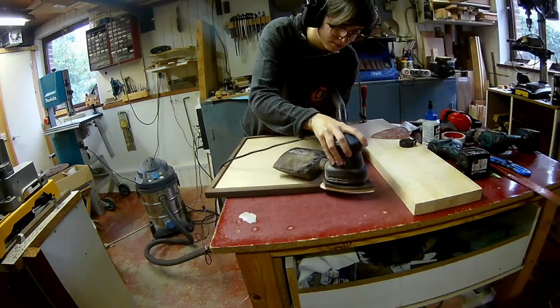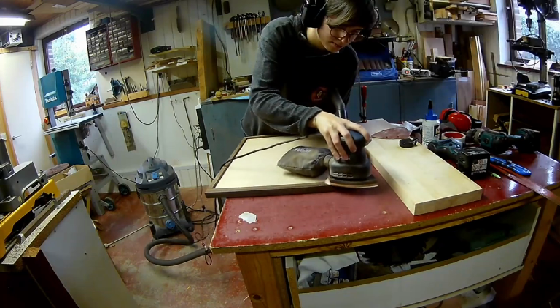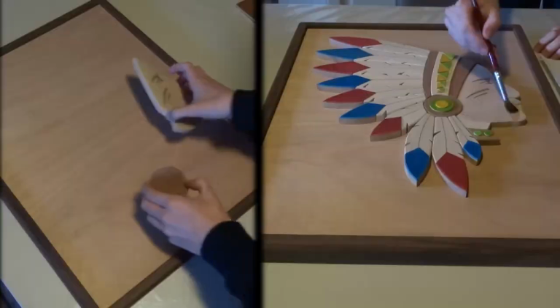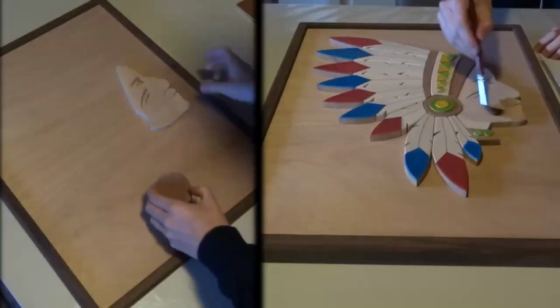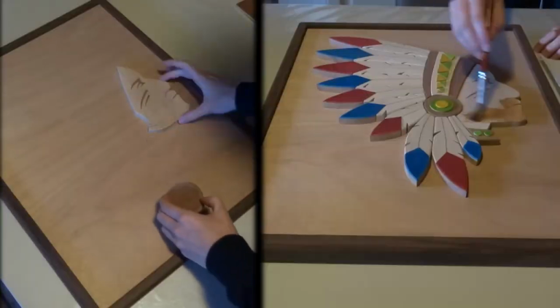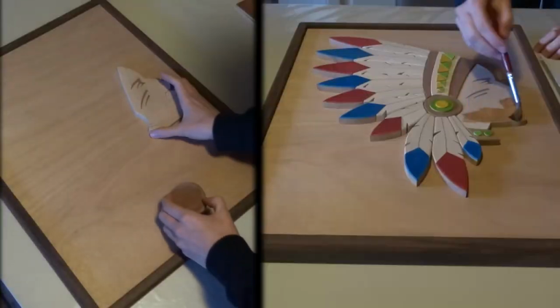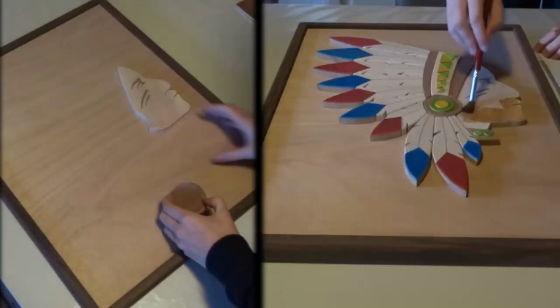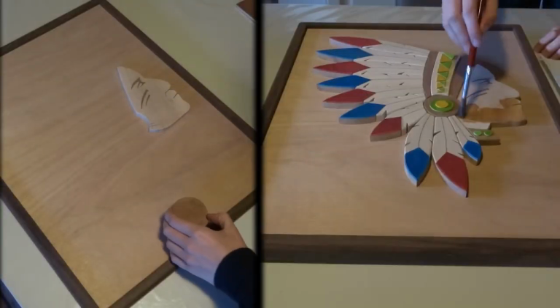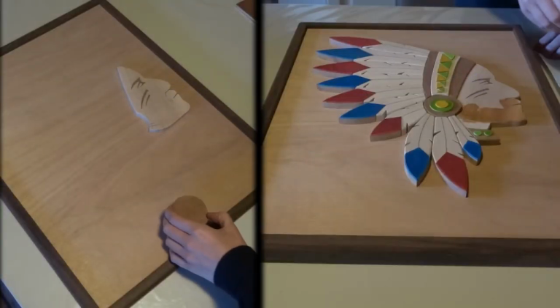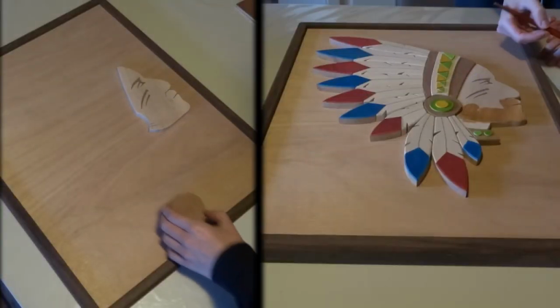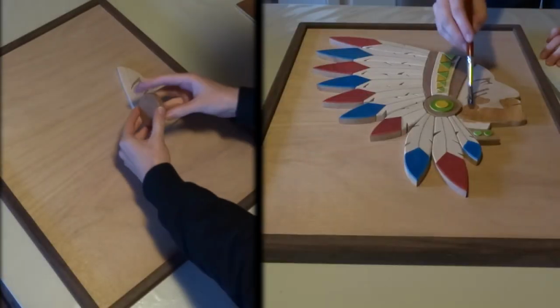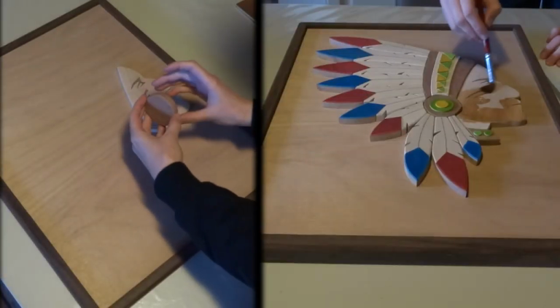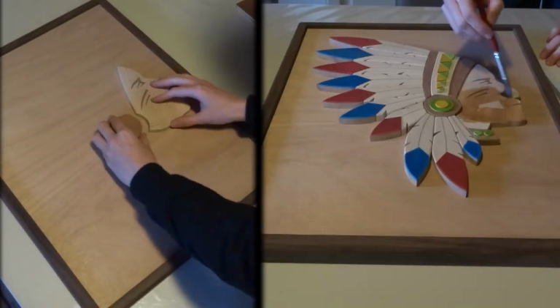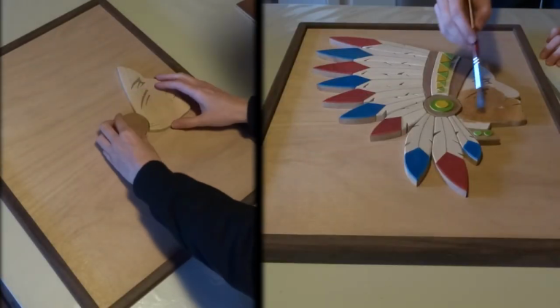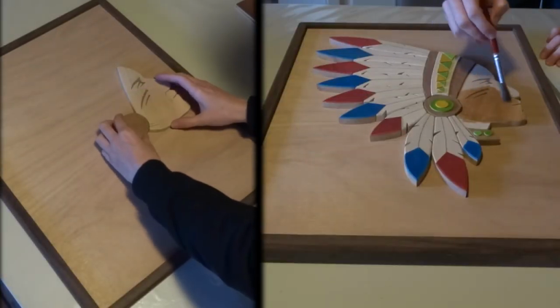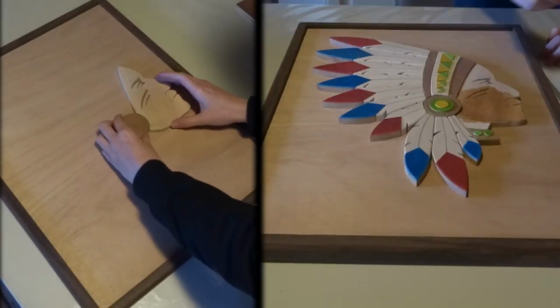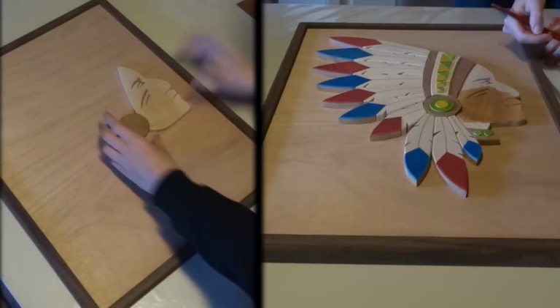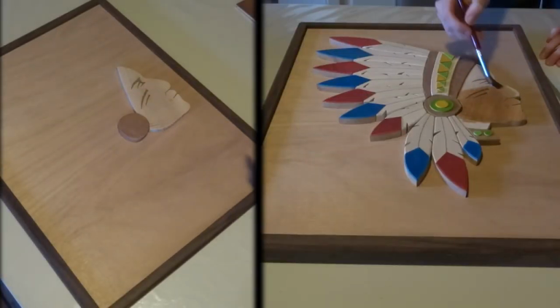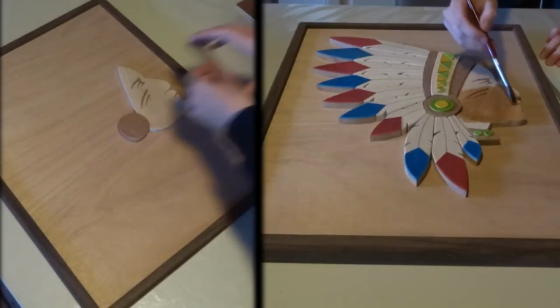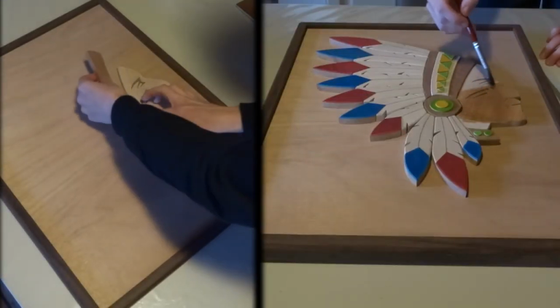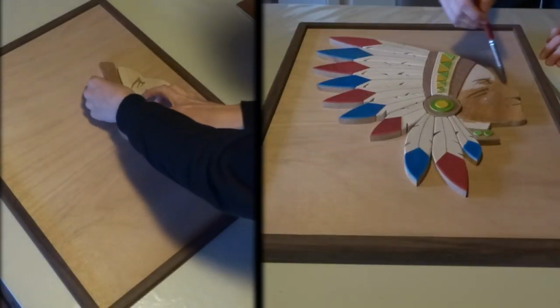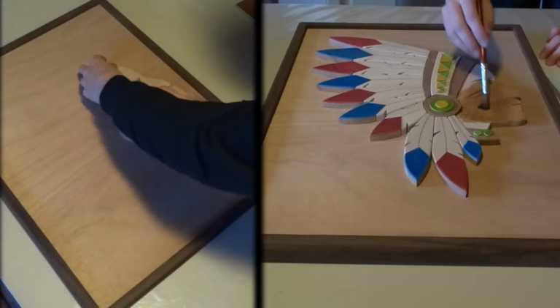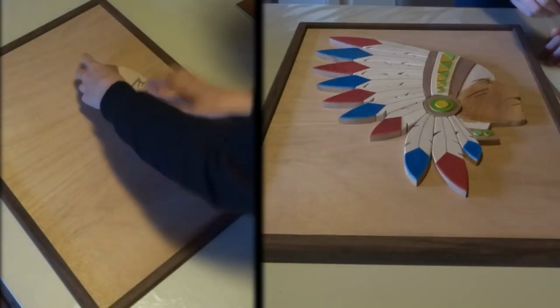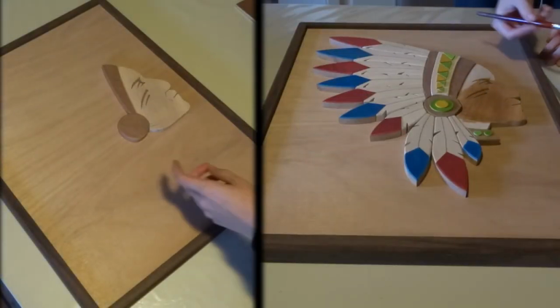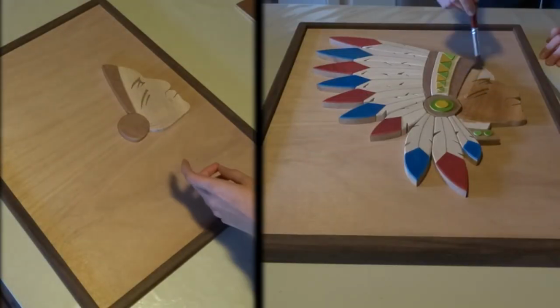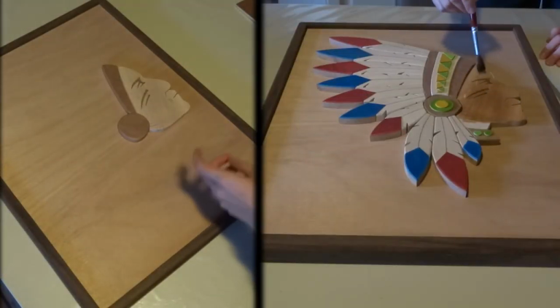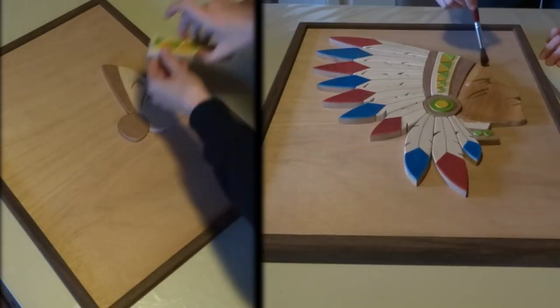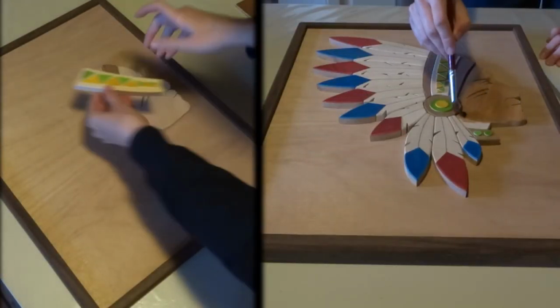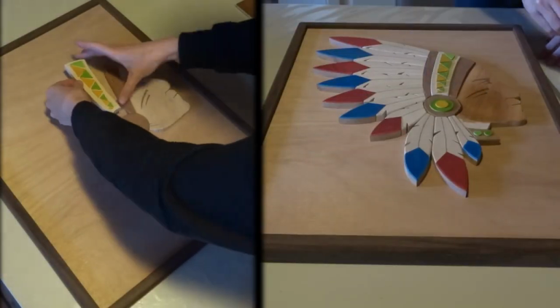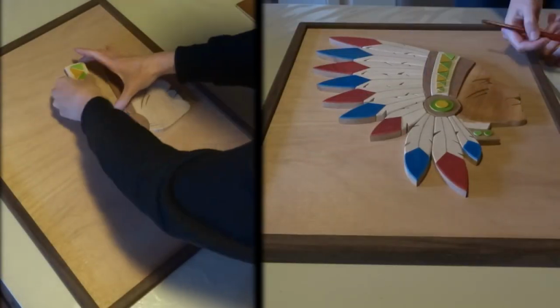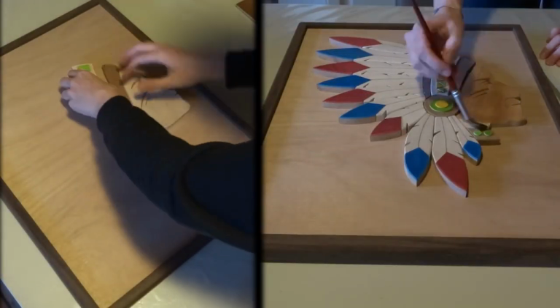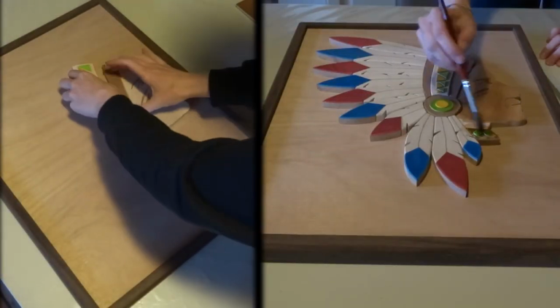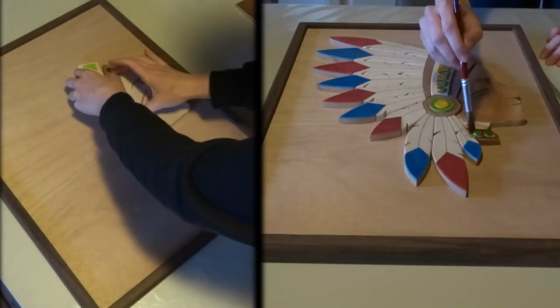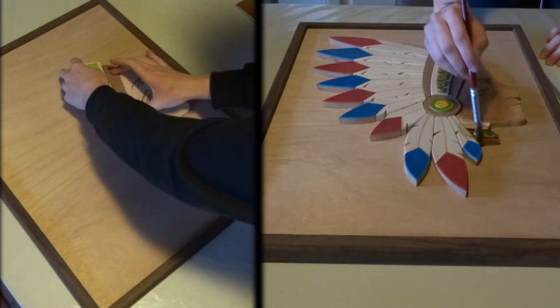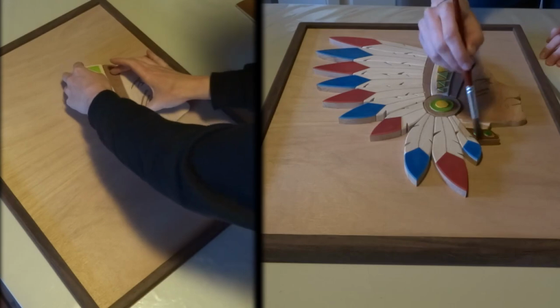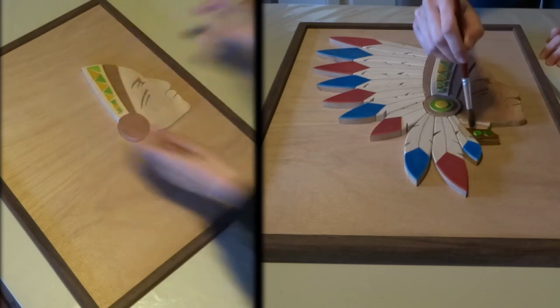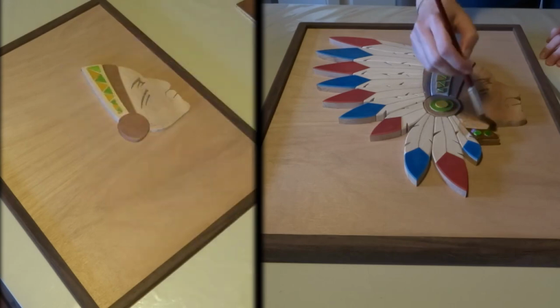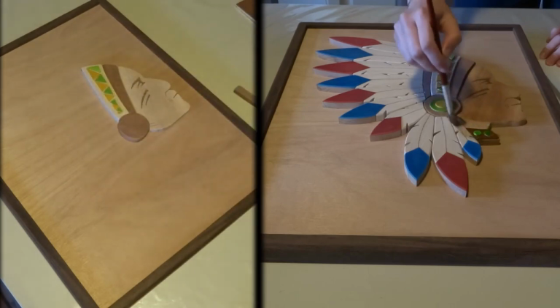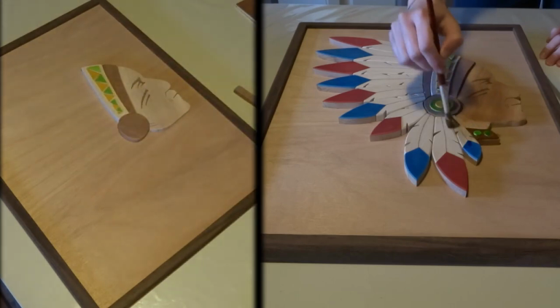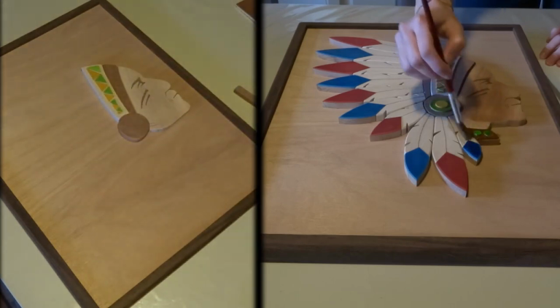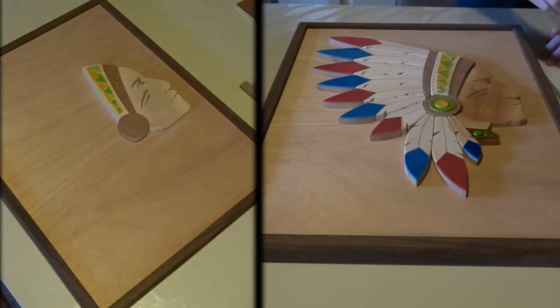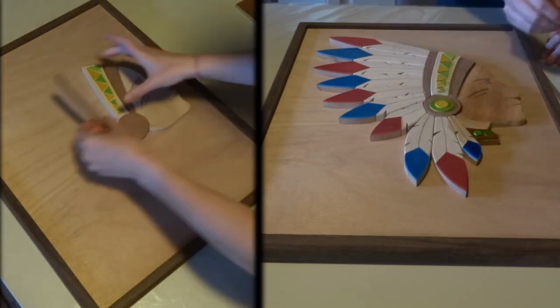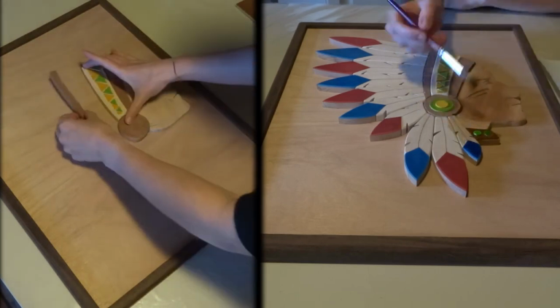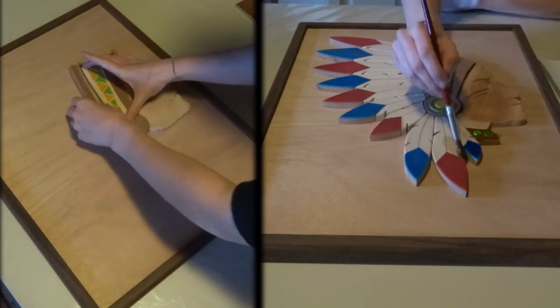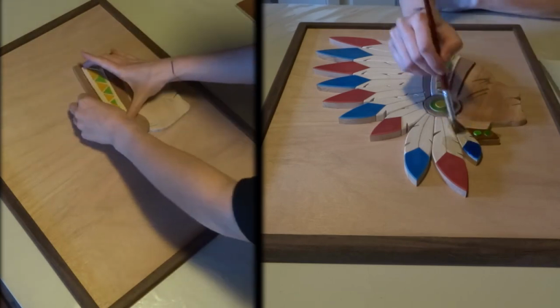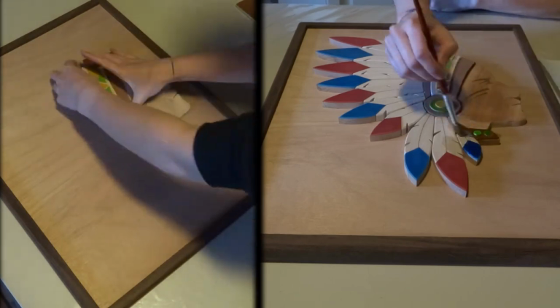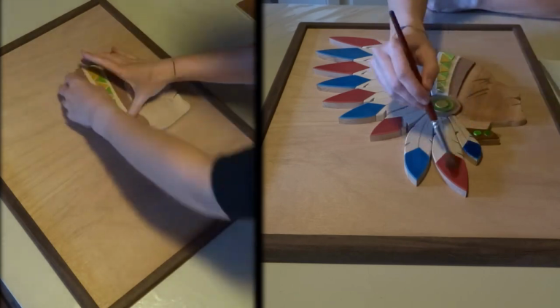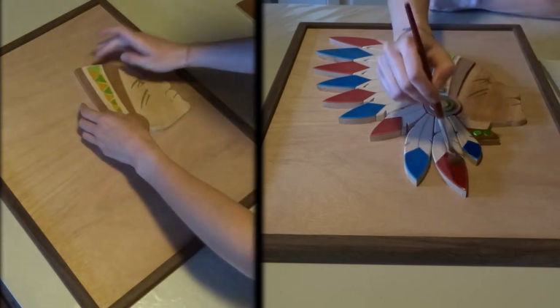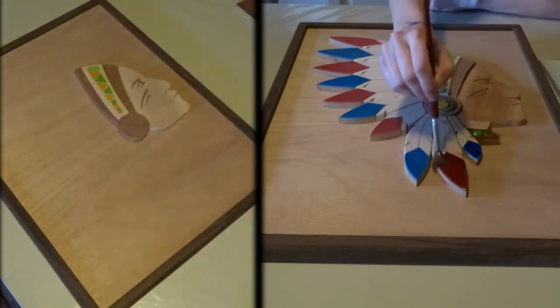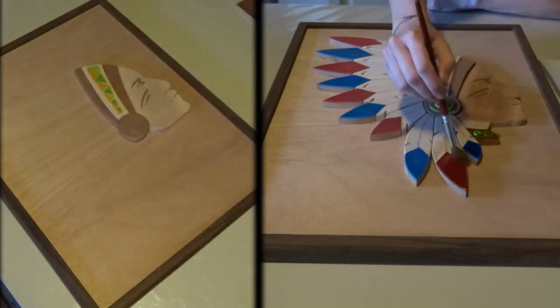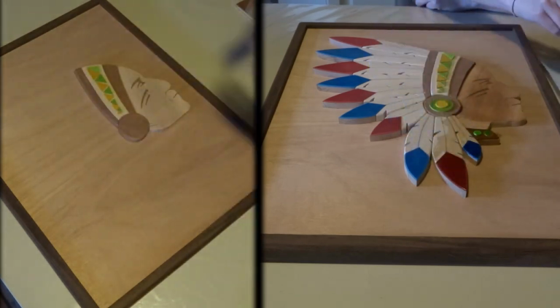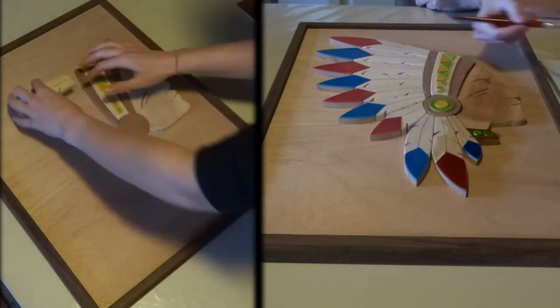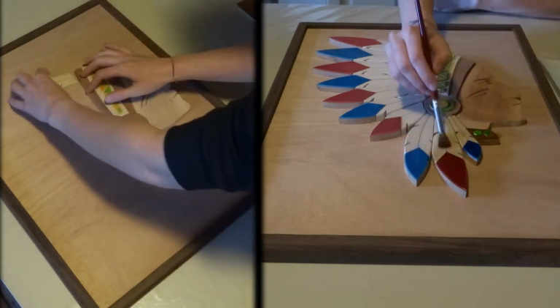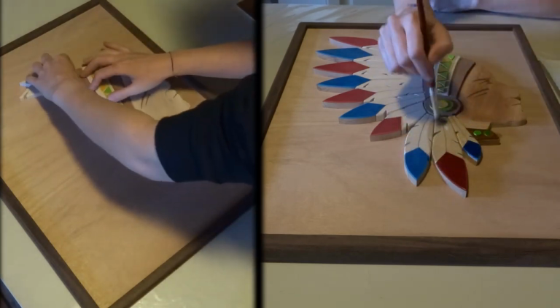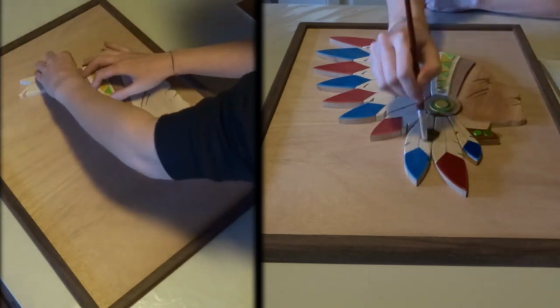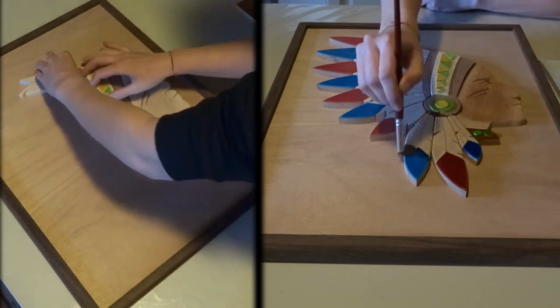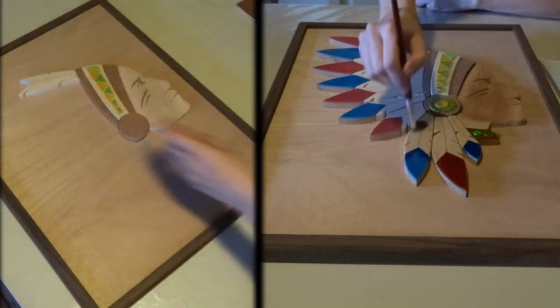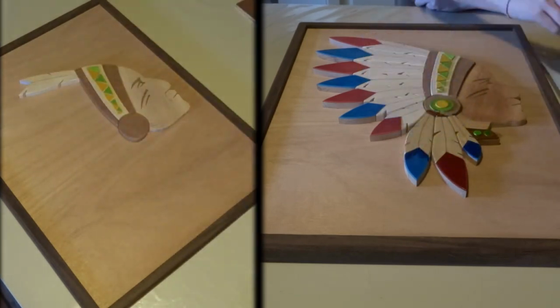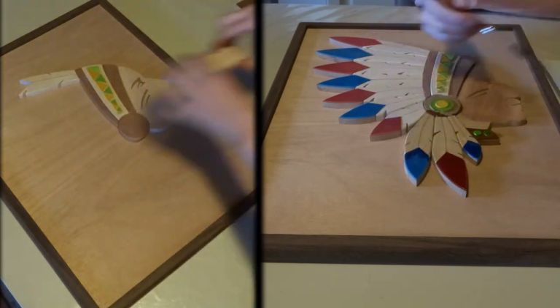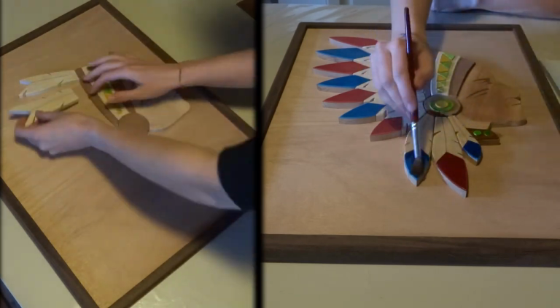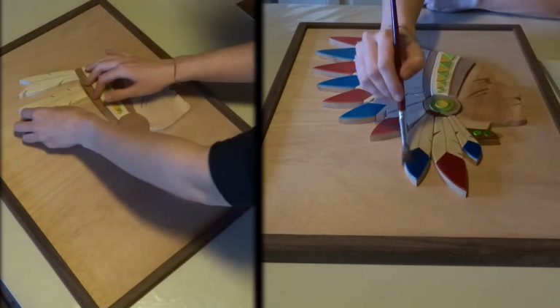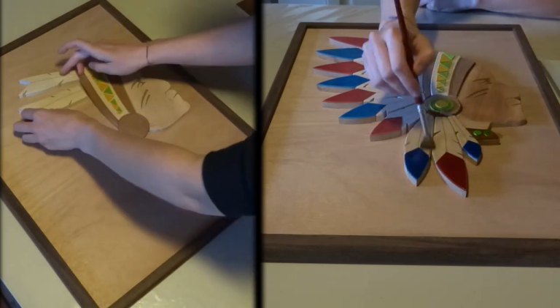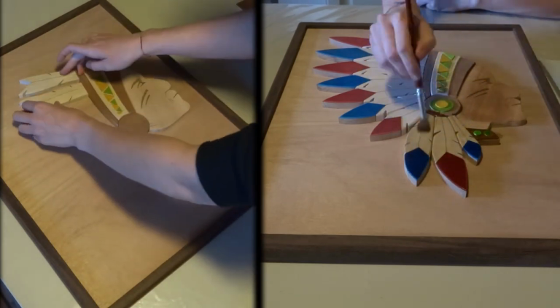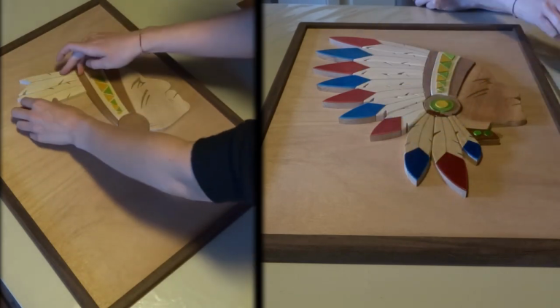Time for the final assembly, and now it's time to add some finish. And oh man, look how the colors pop!